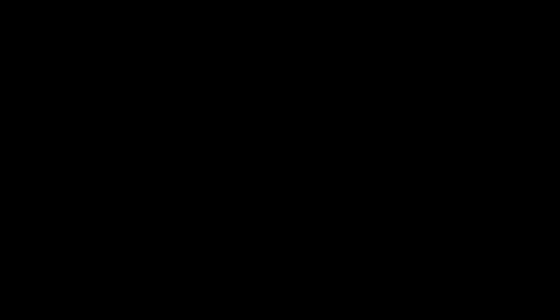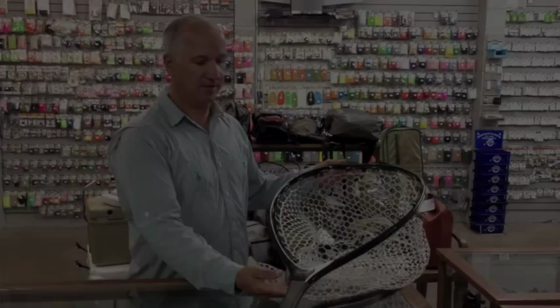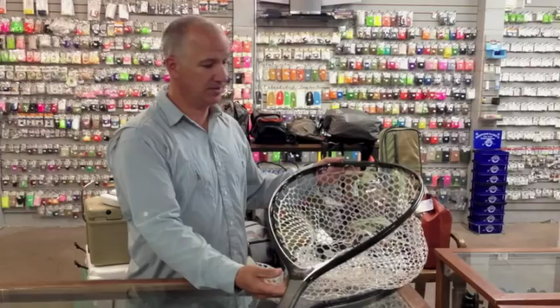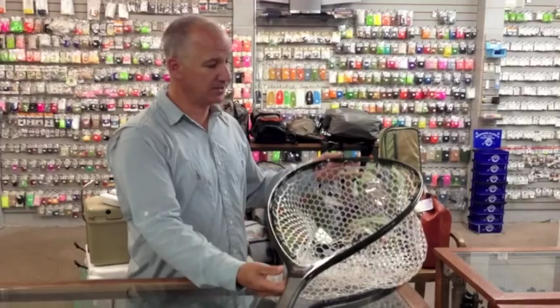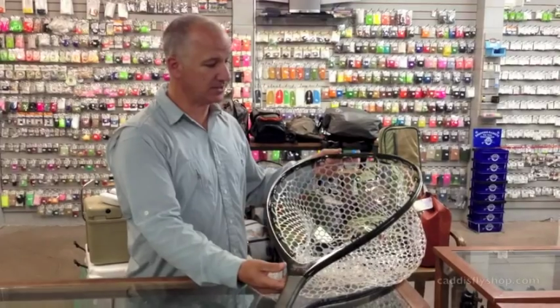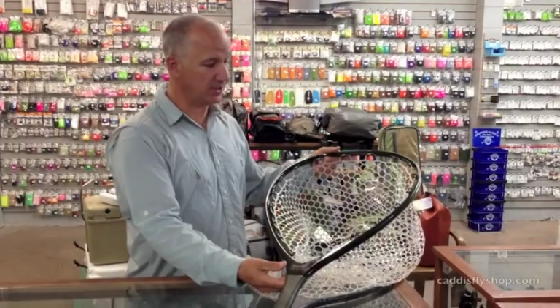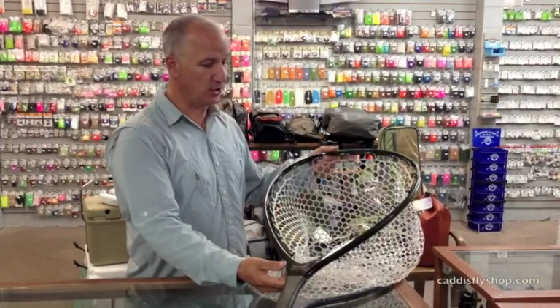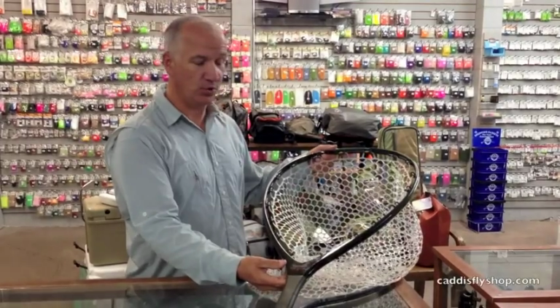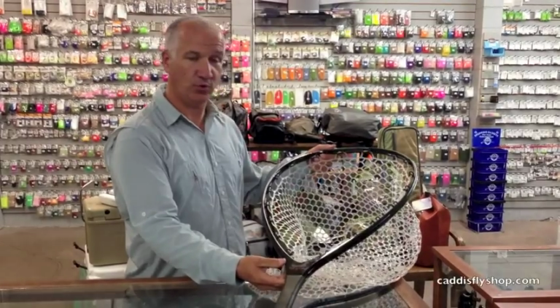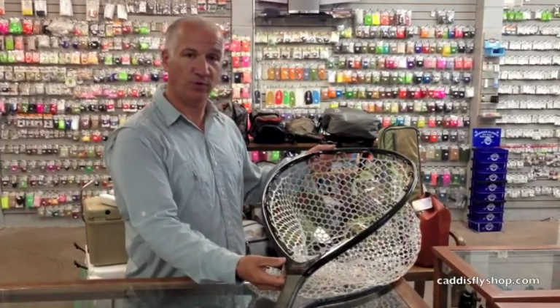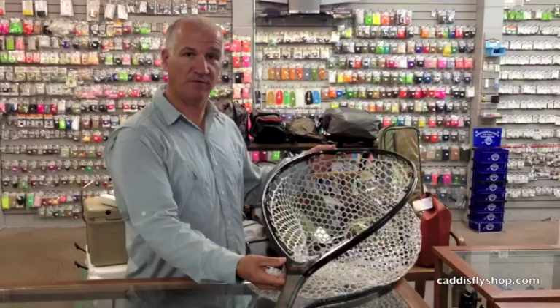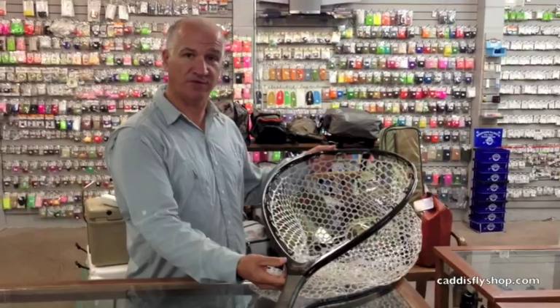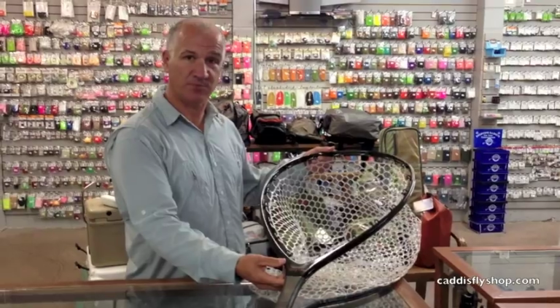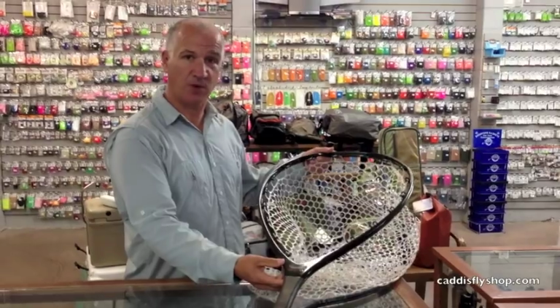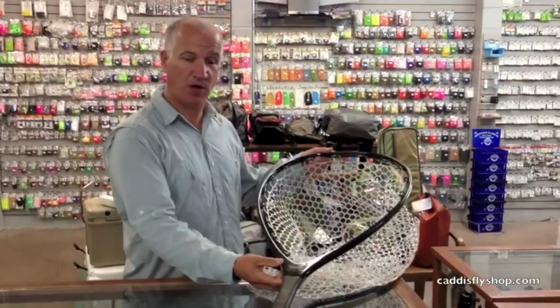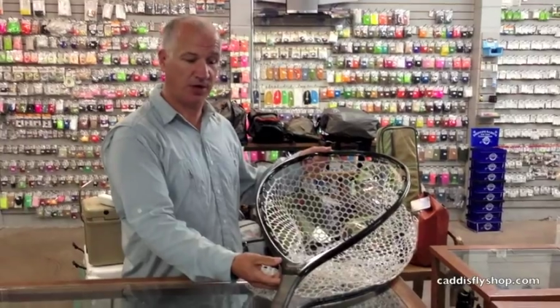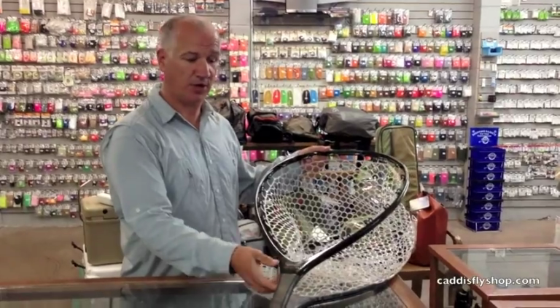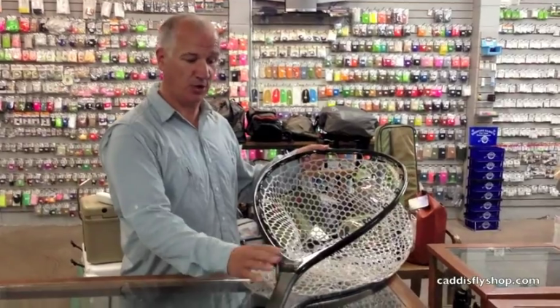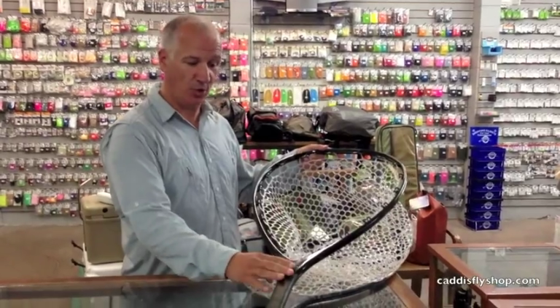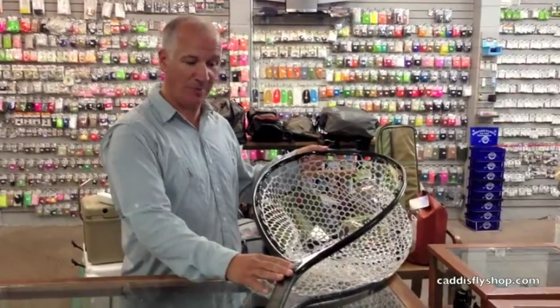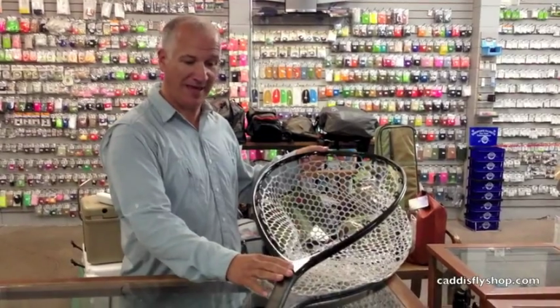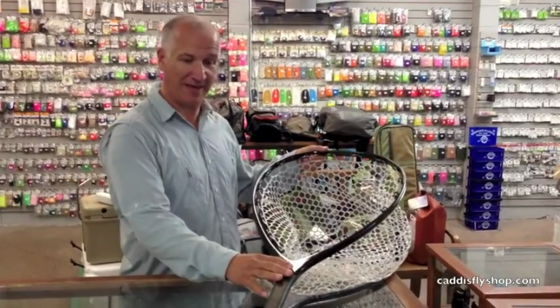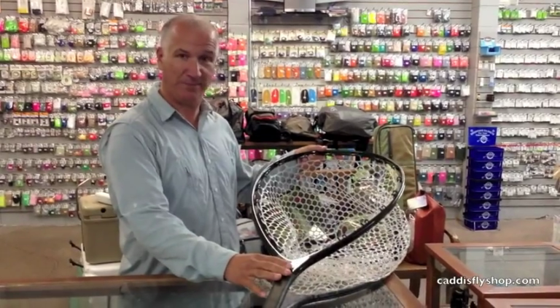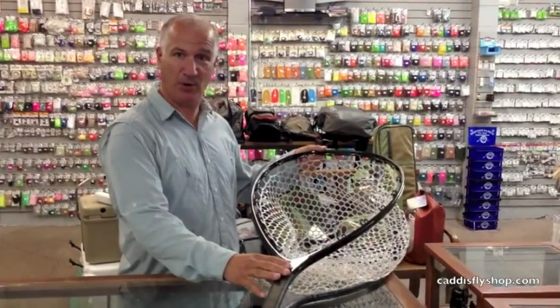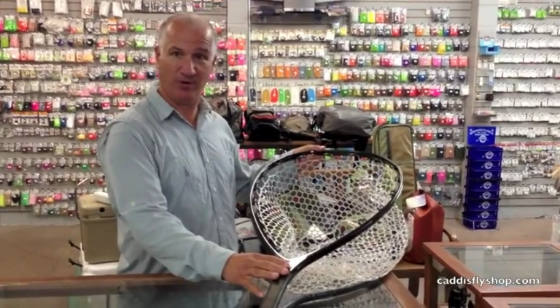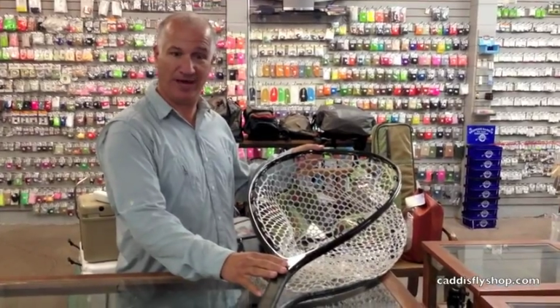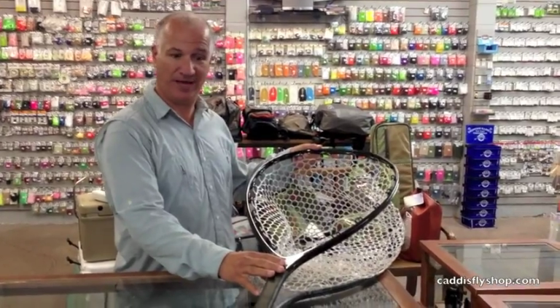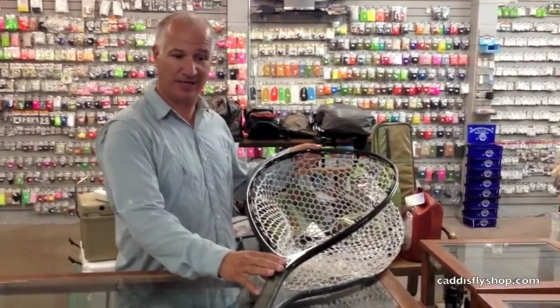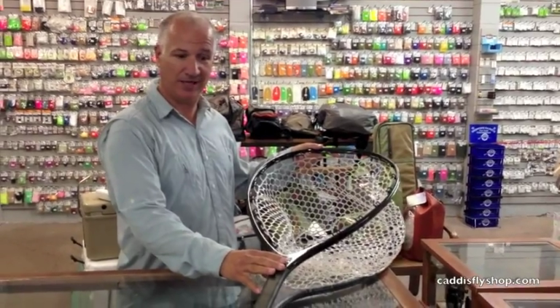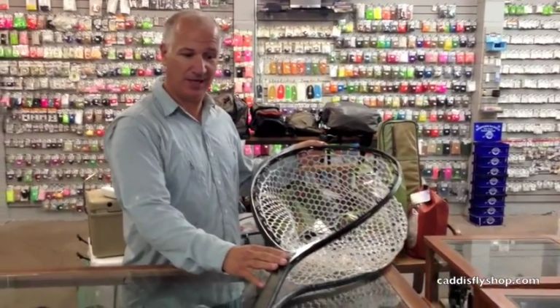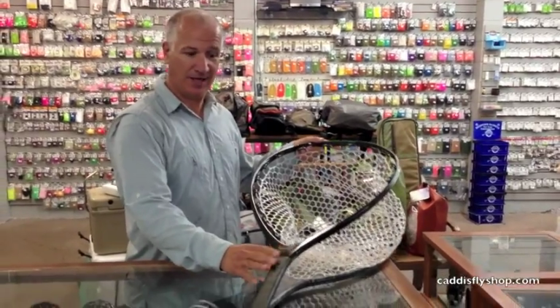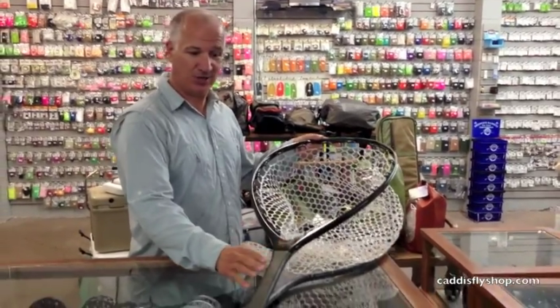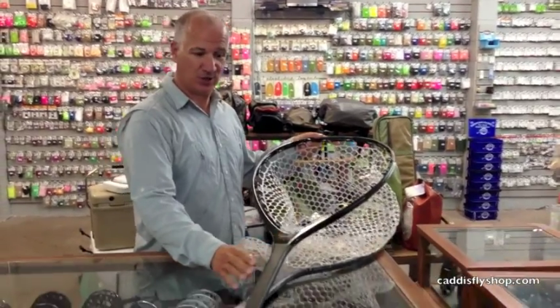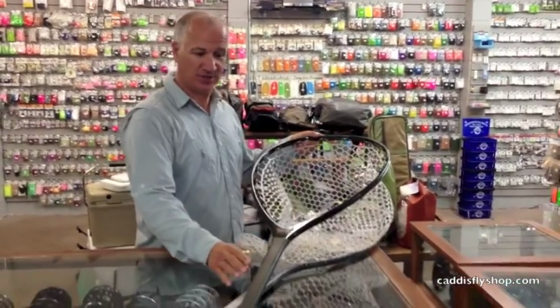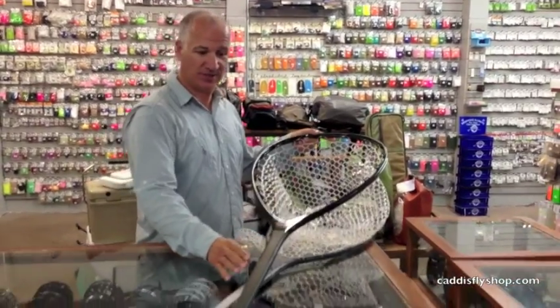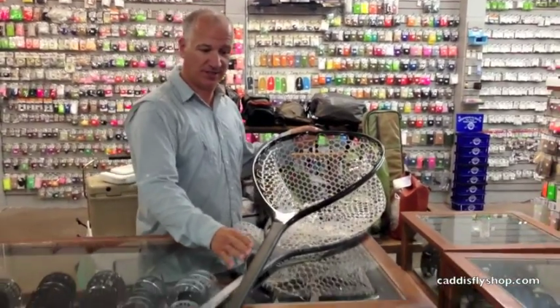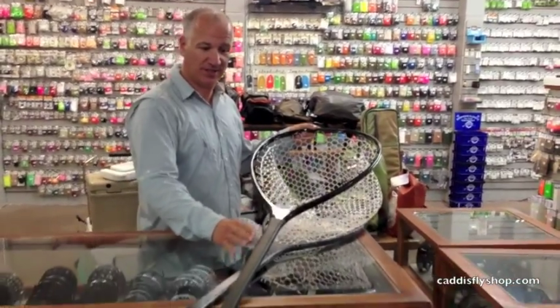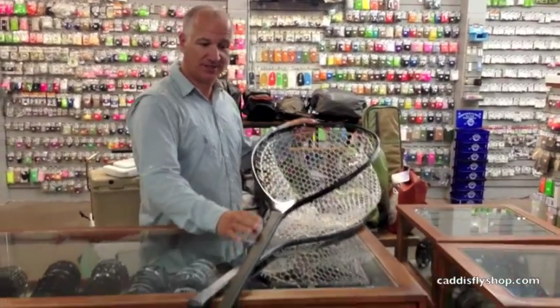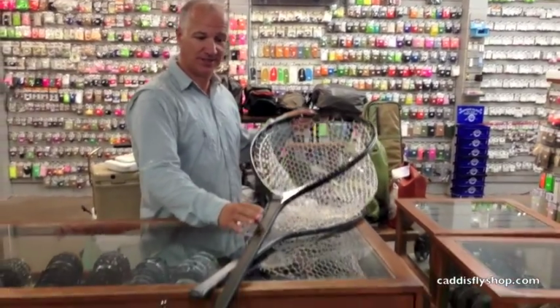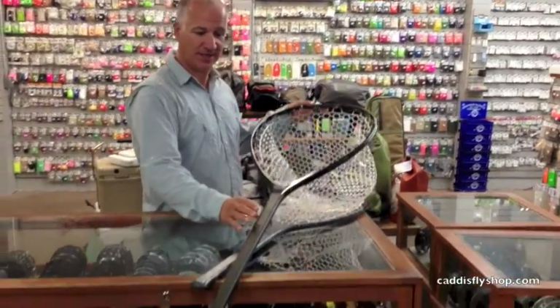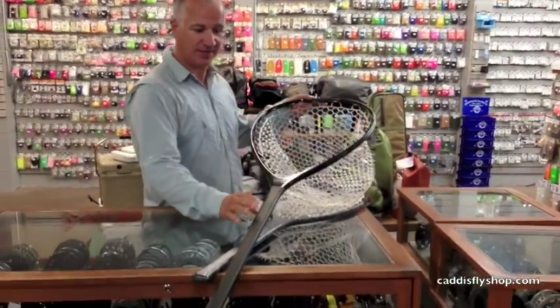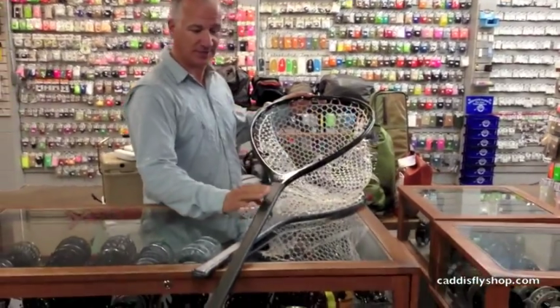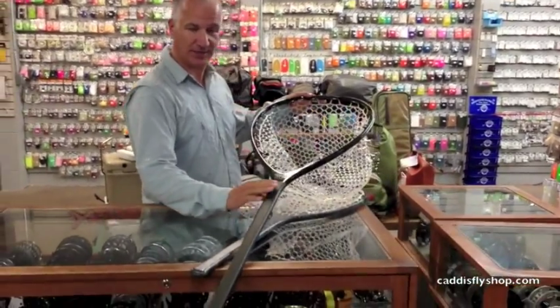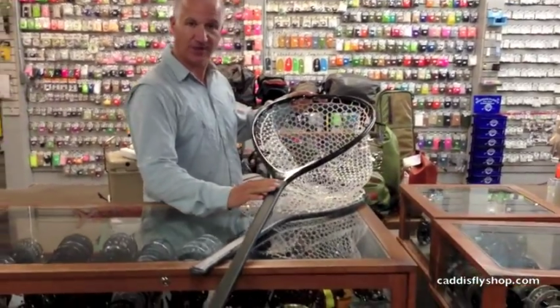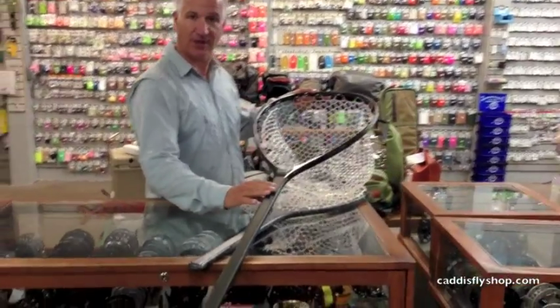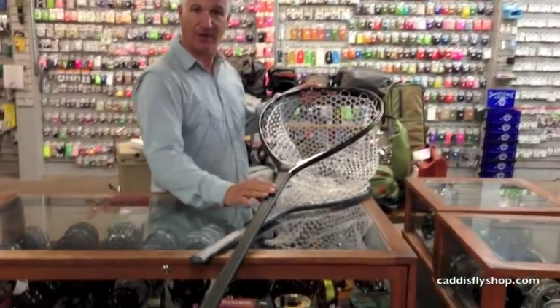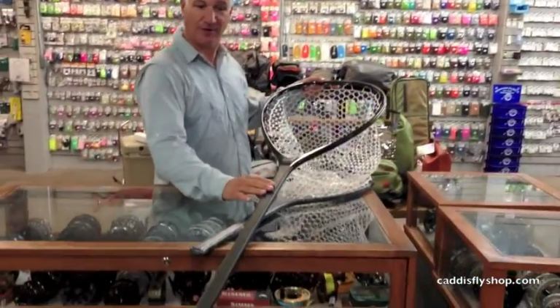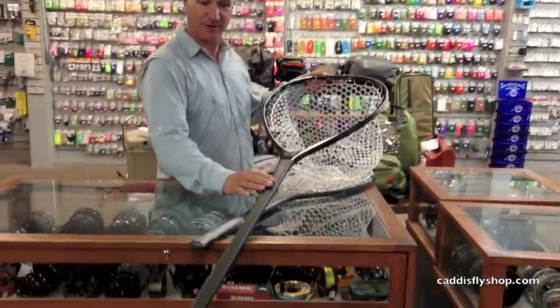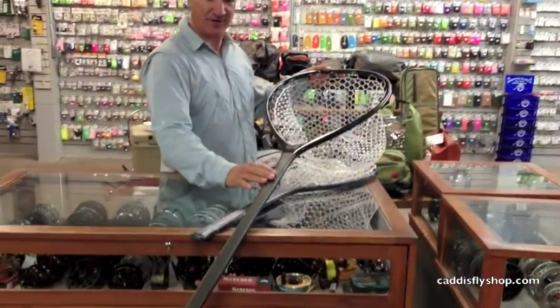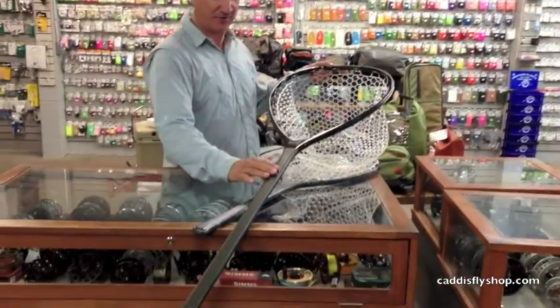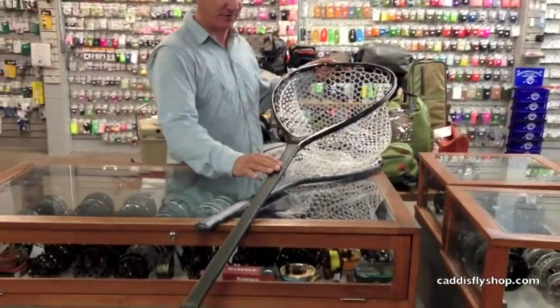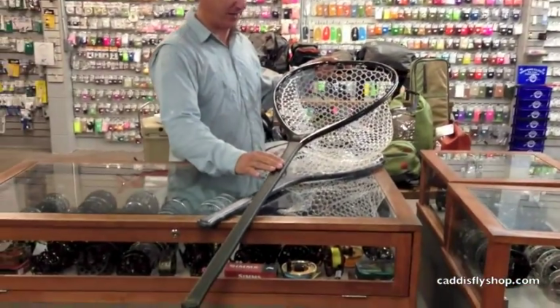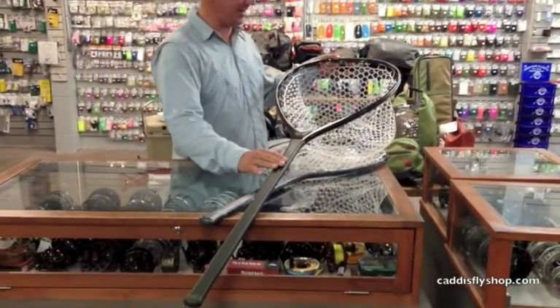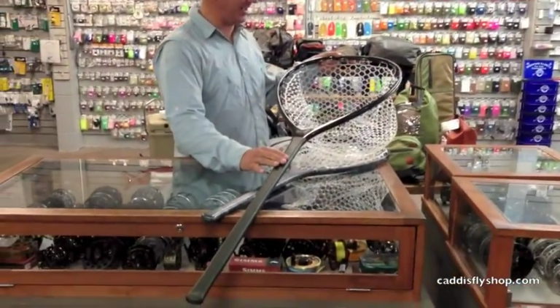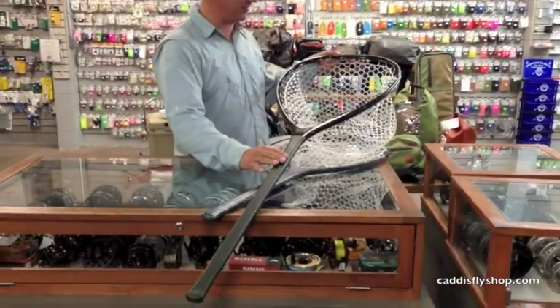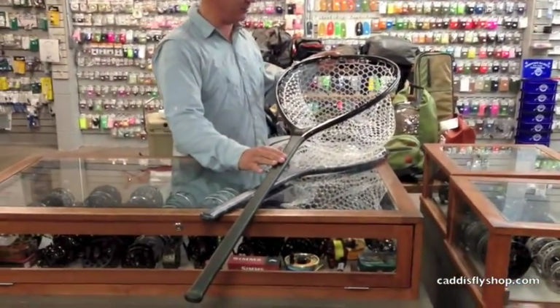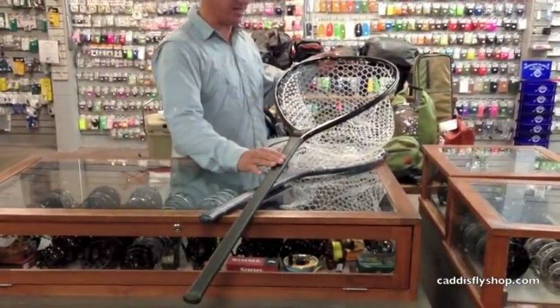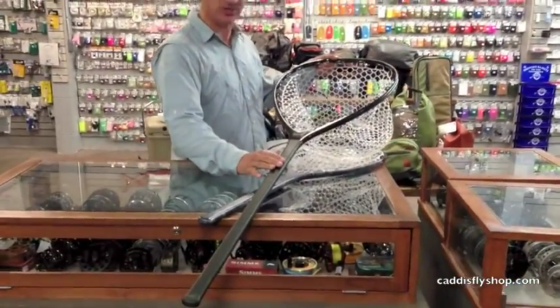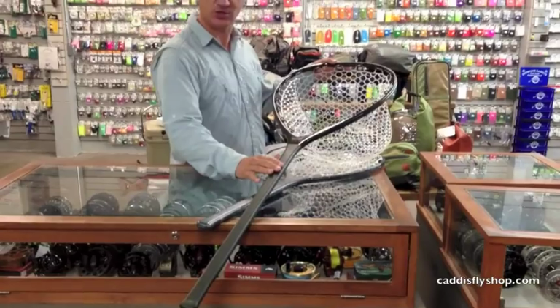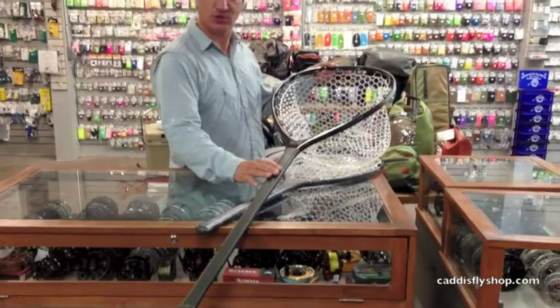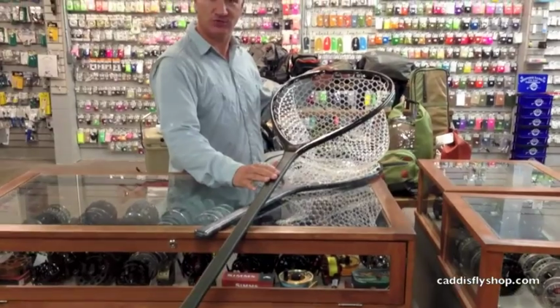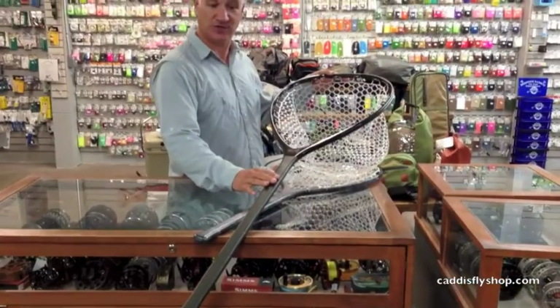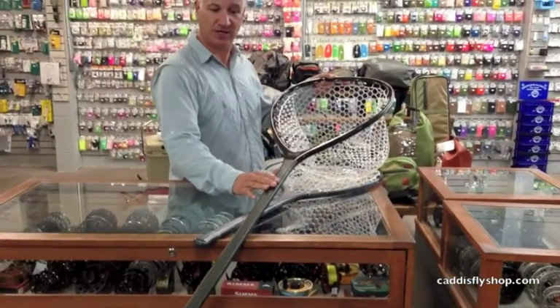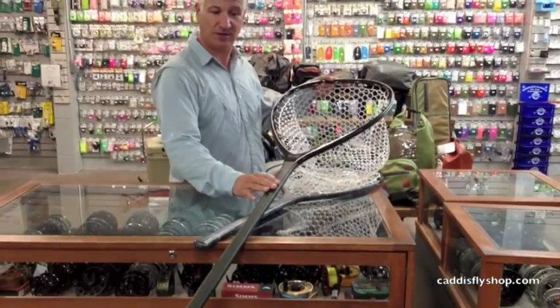This is the new Fishpond Nomad Boat Net. As you can see, this is a little different than other nets that you've seen.